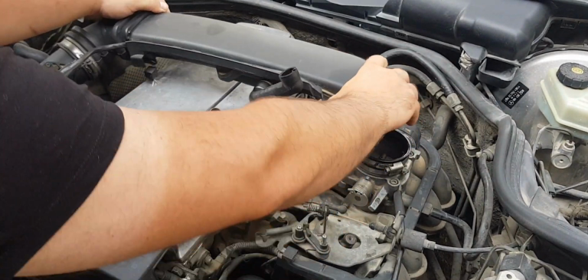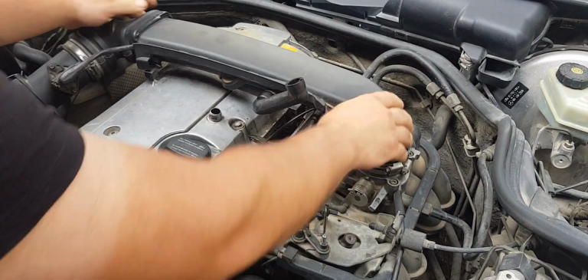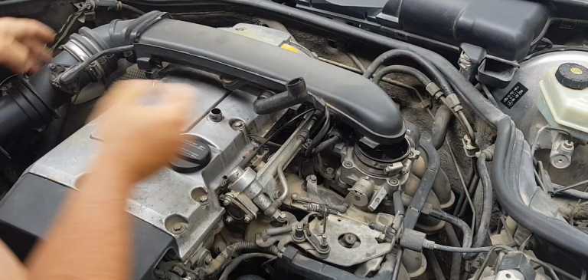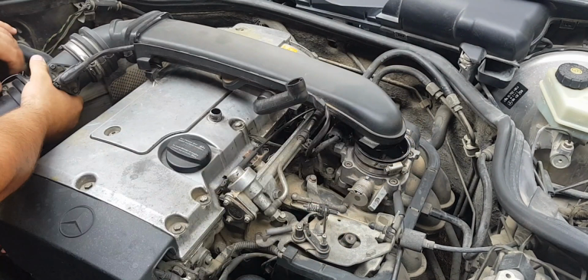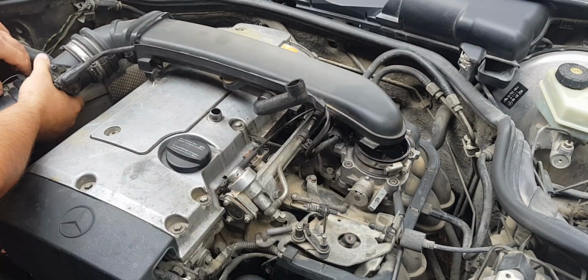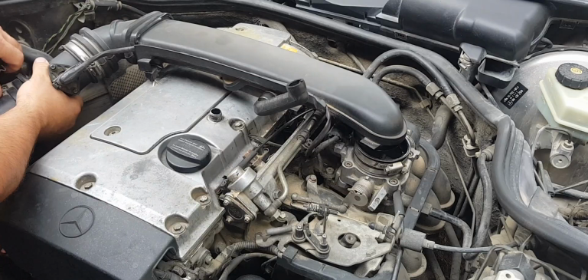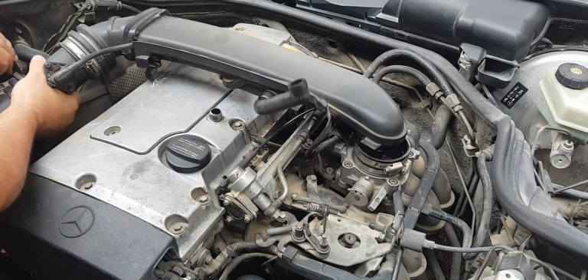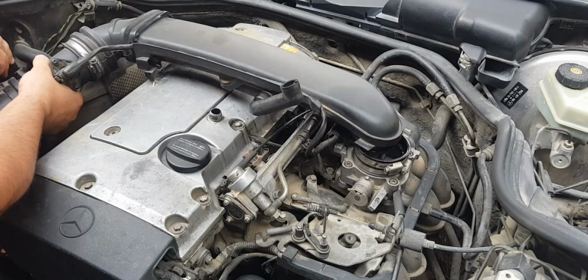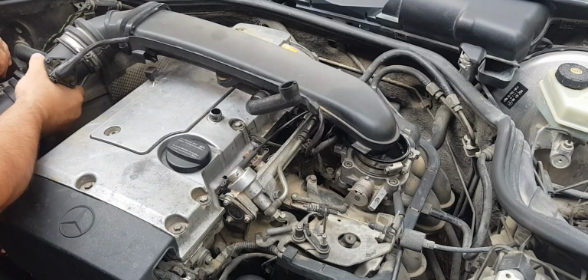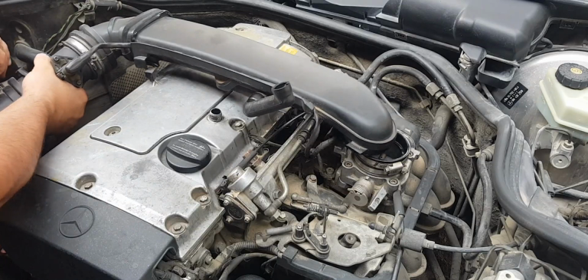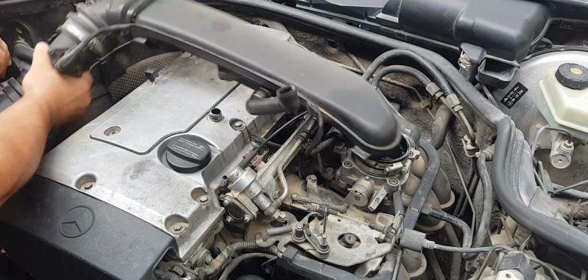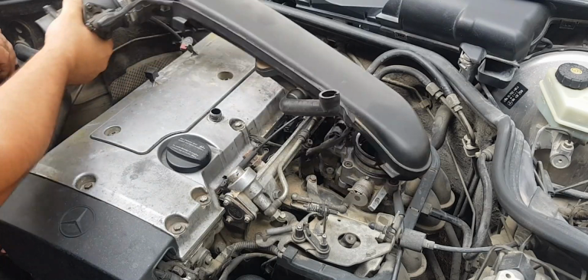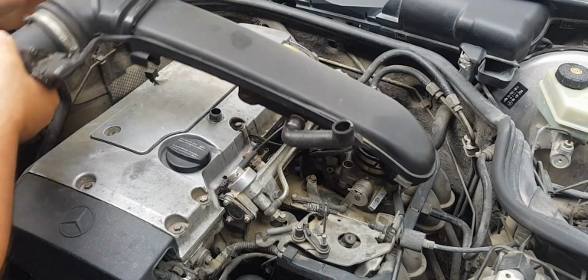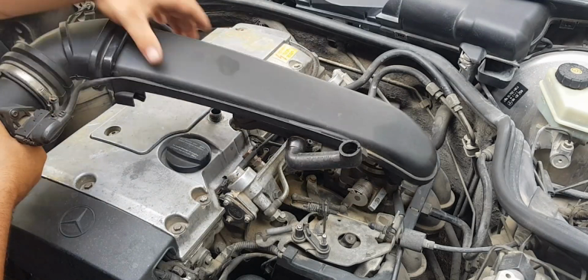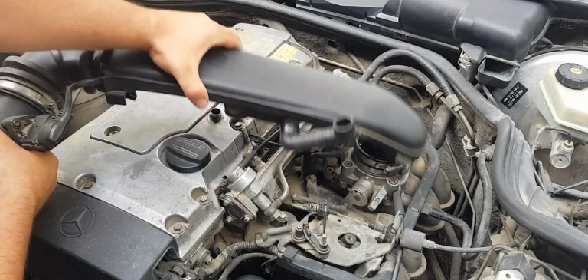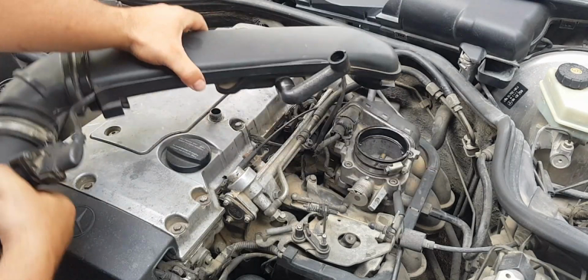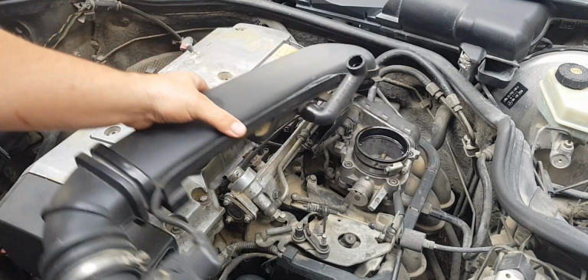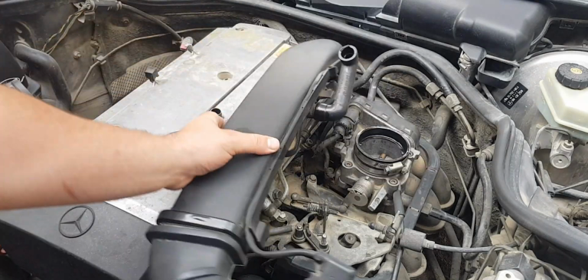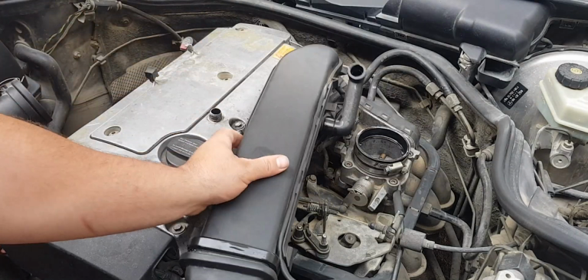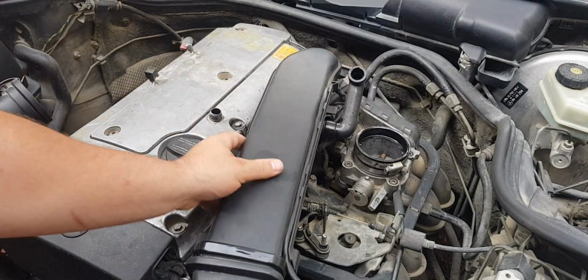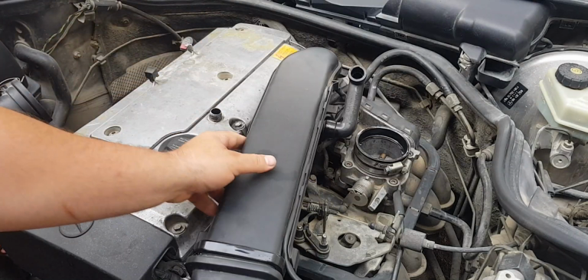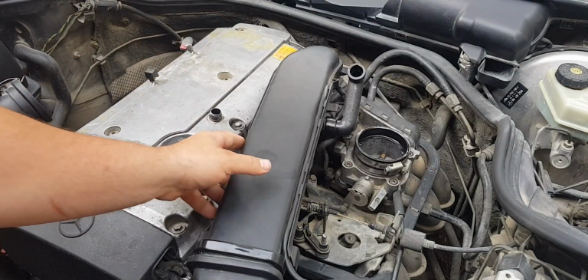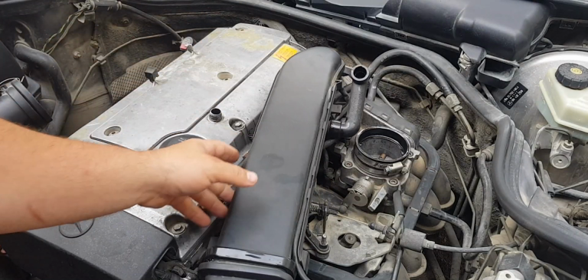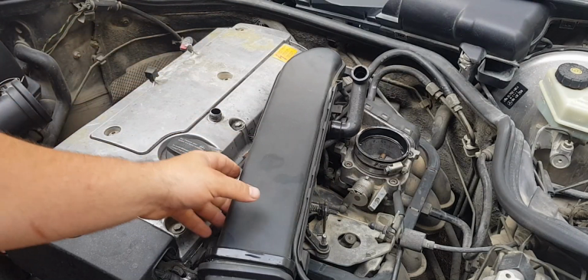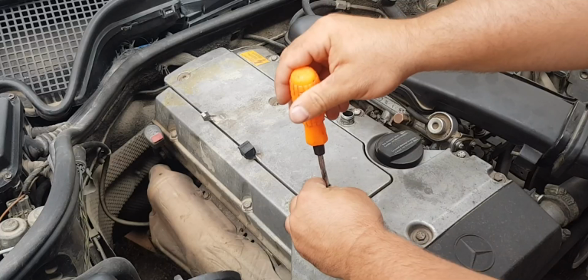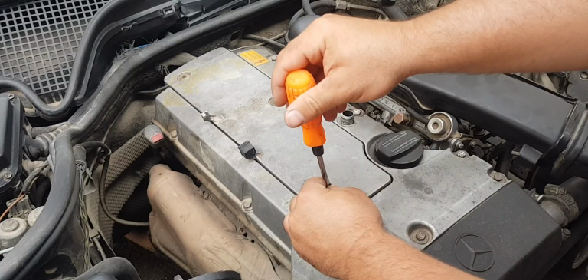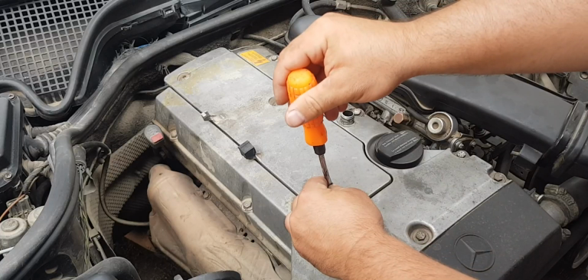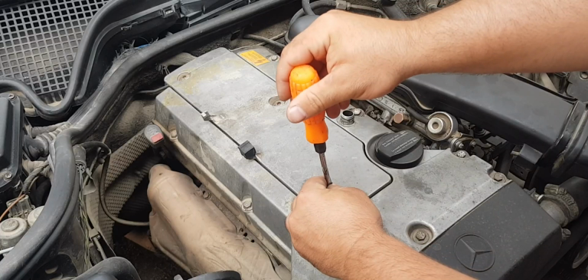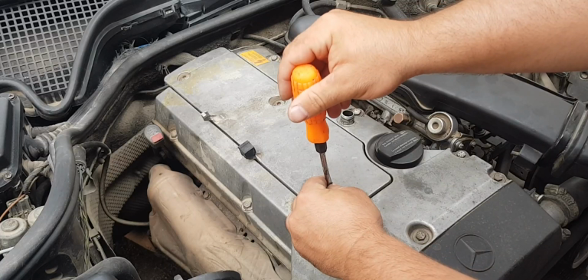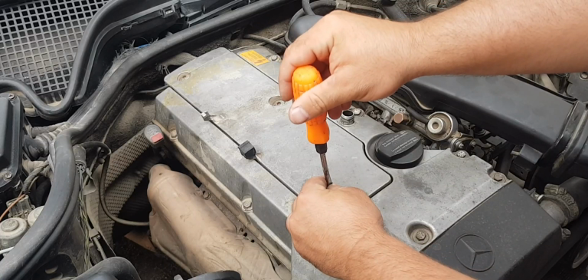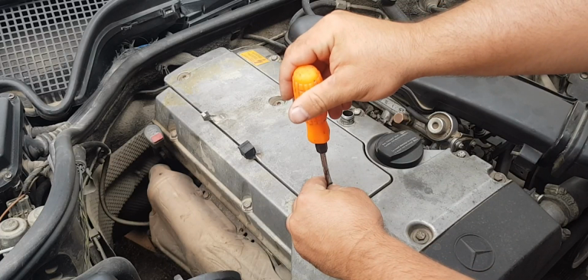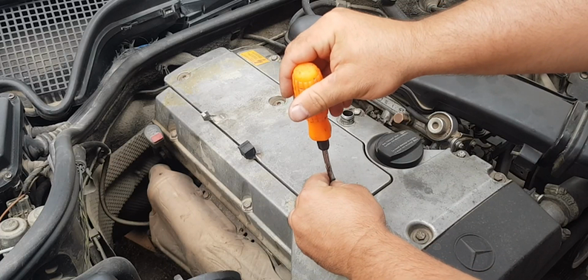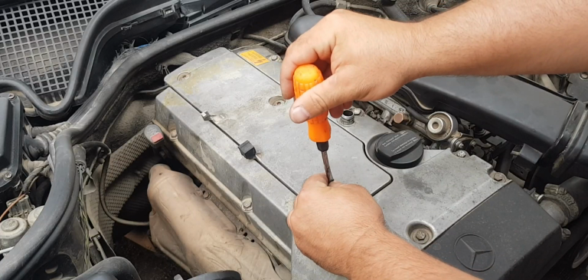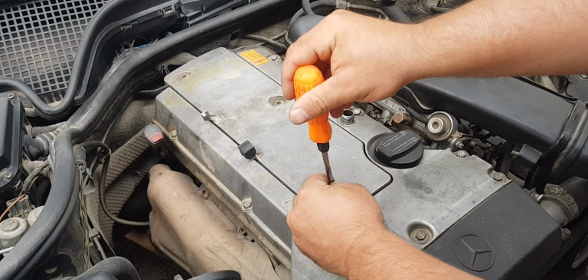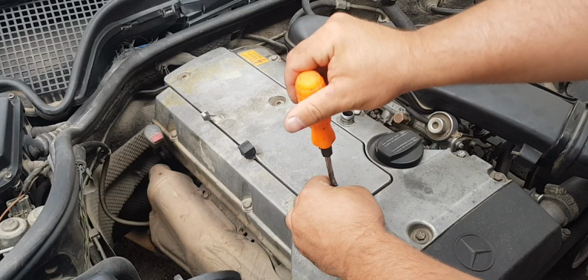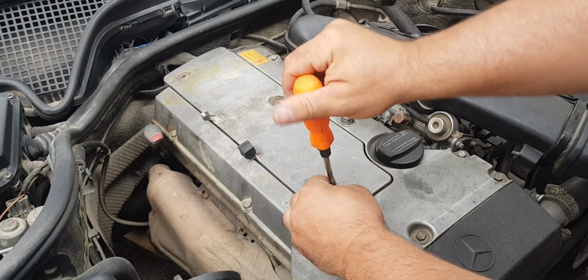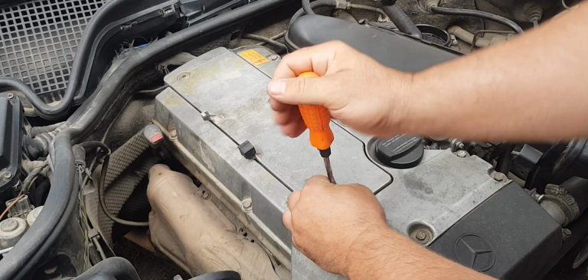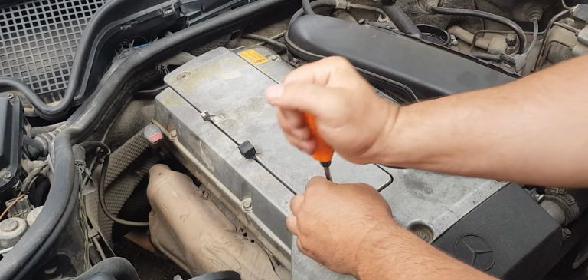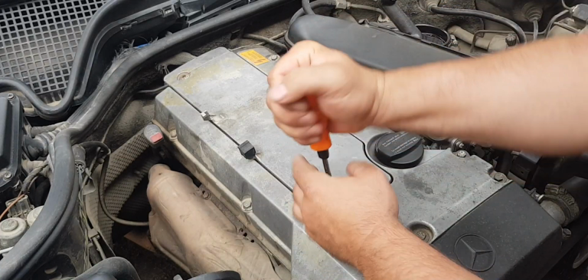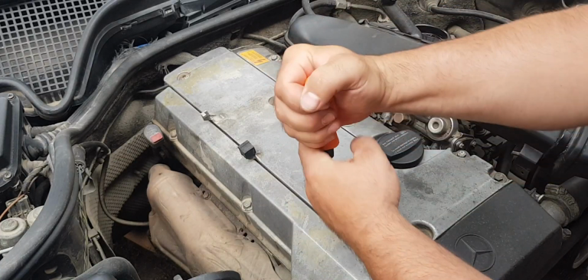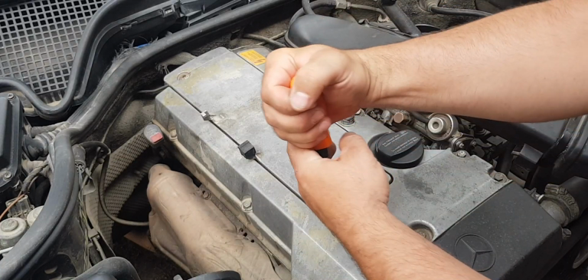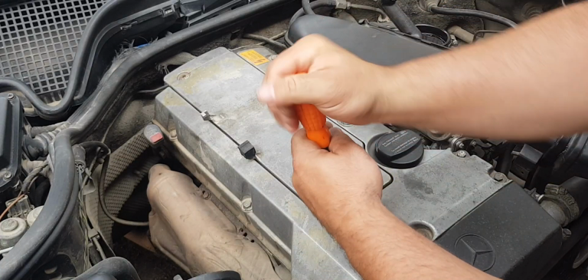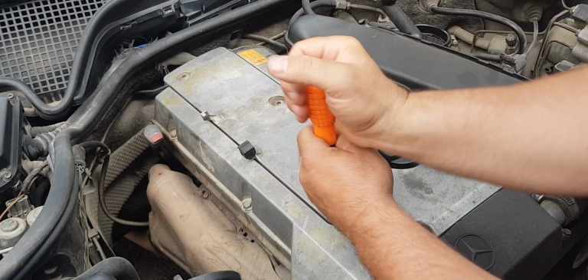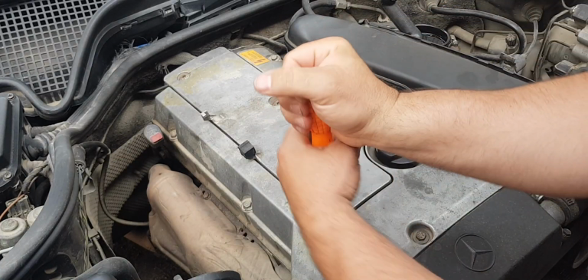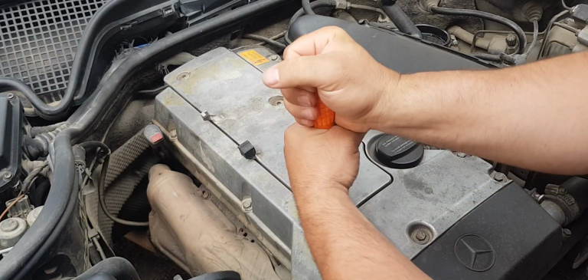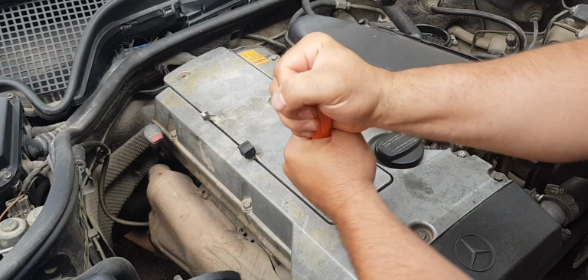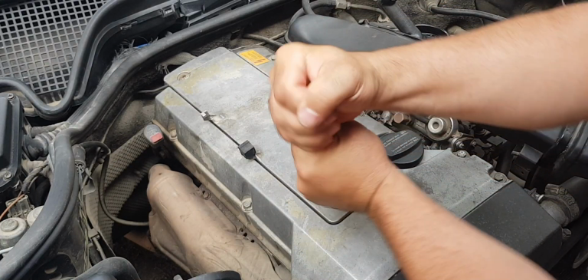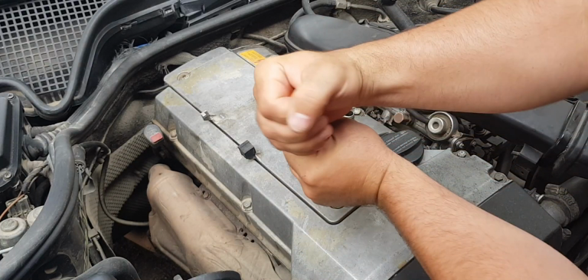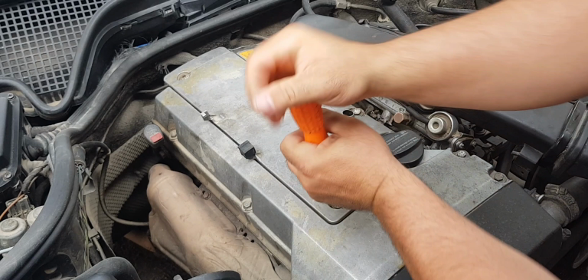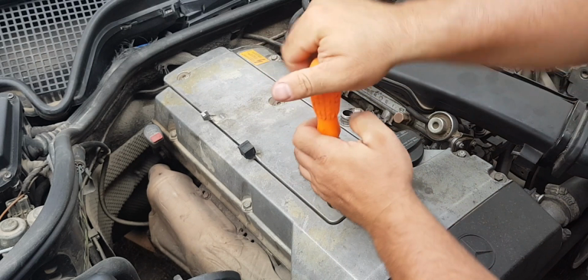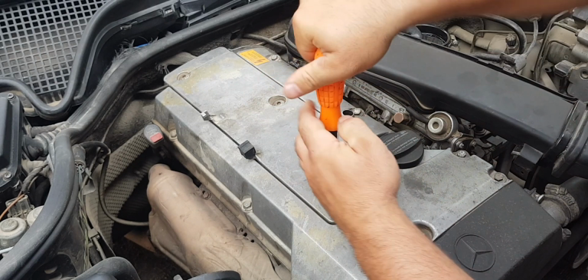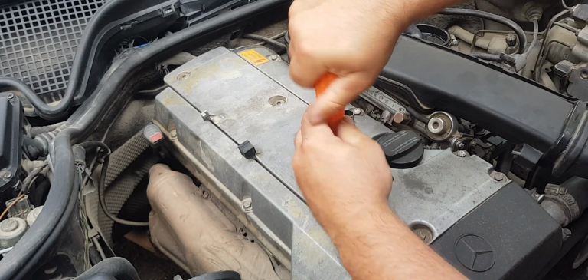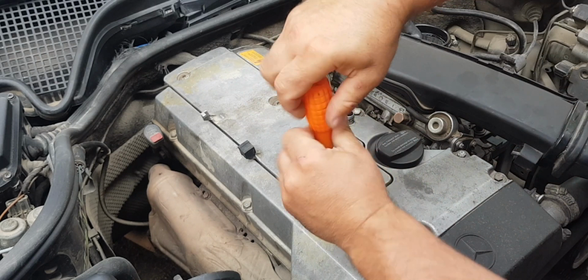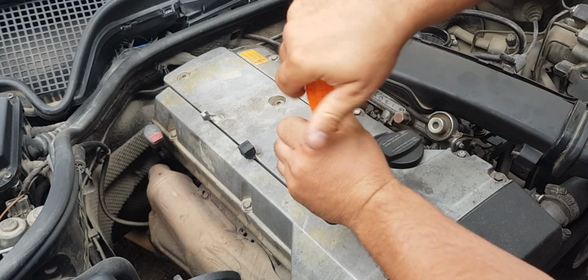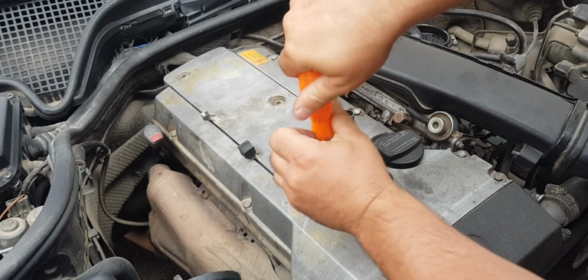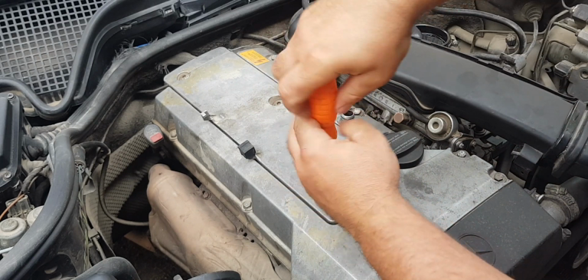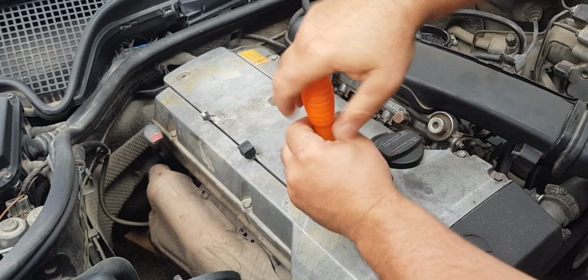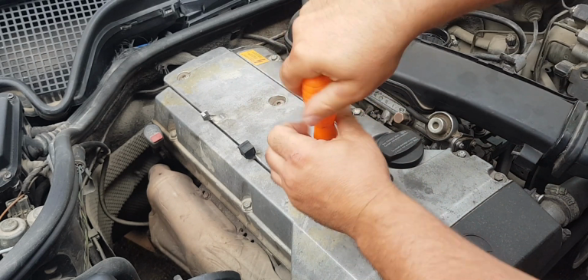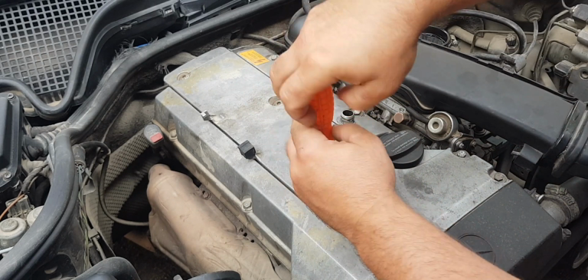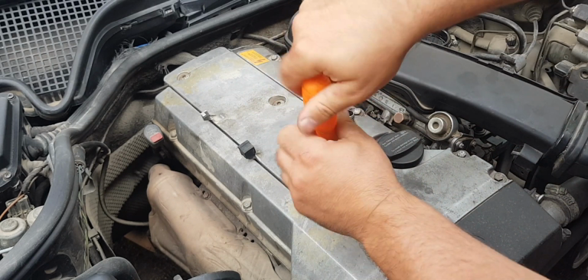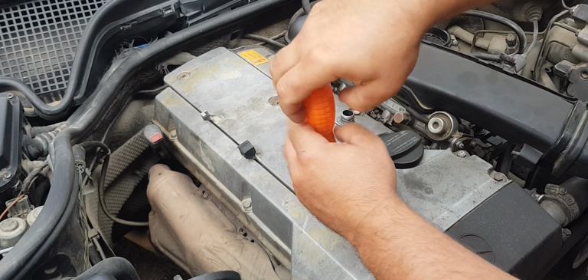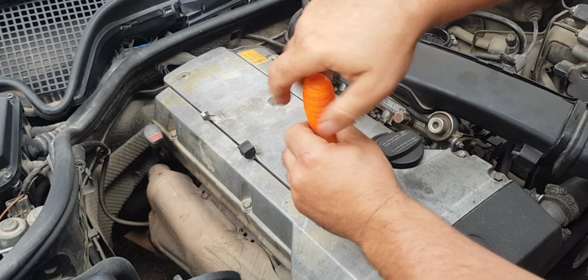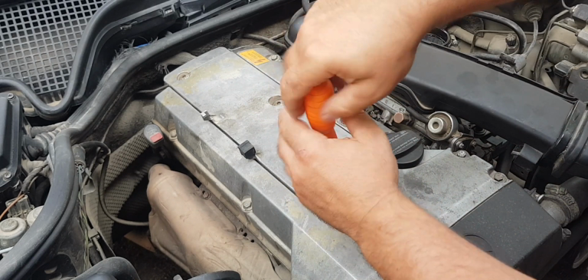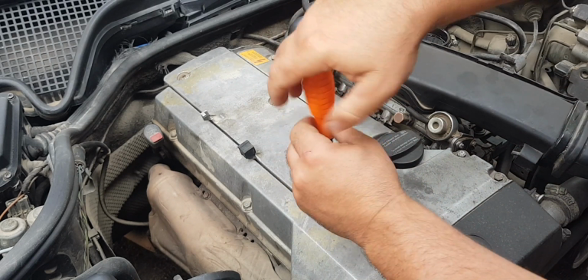To replace the ignition coil, we only need to unscrew the air vent, then we remove the cover on the engine.